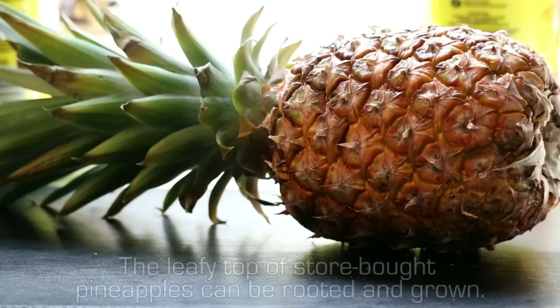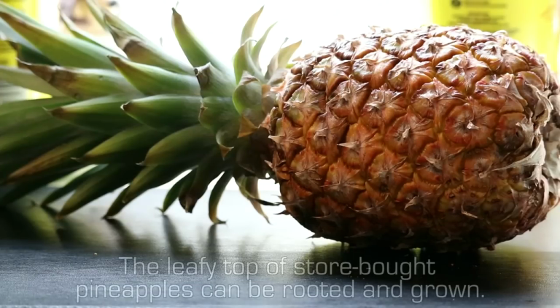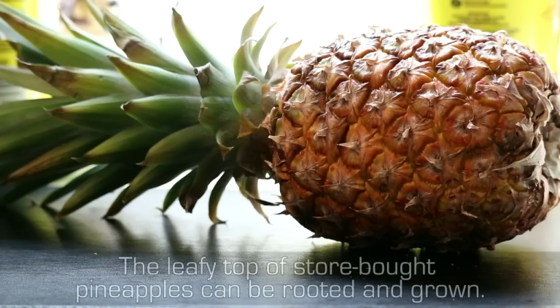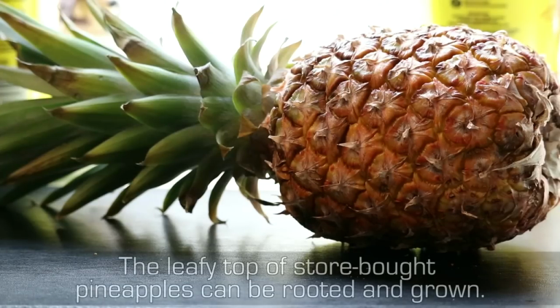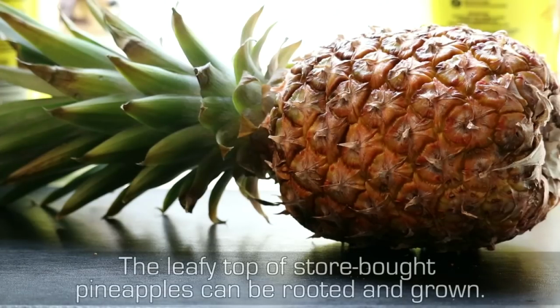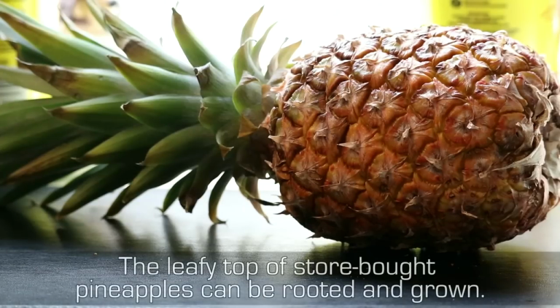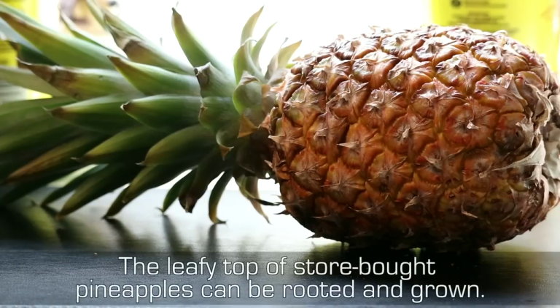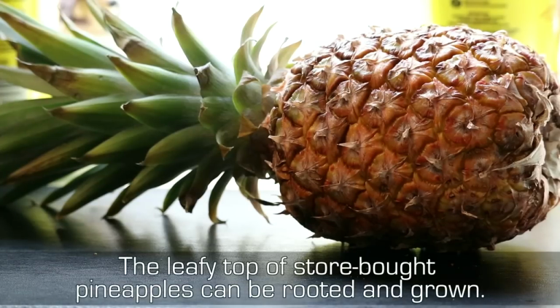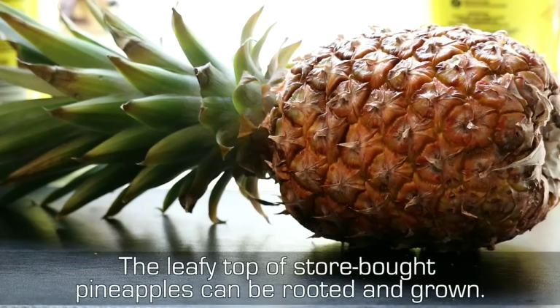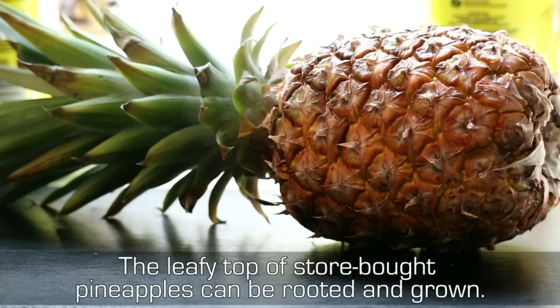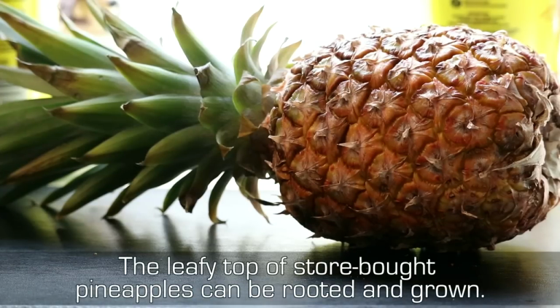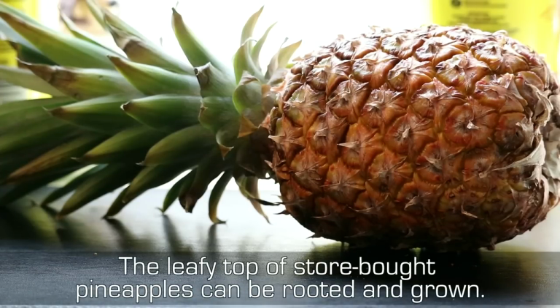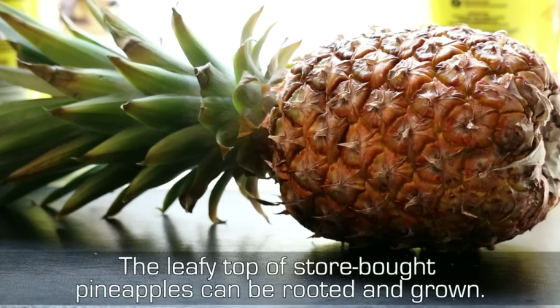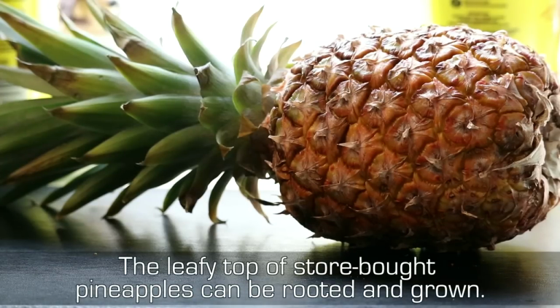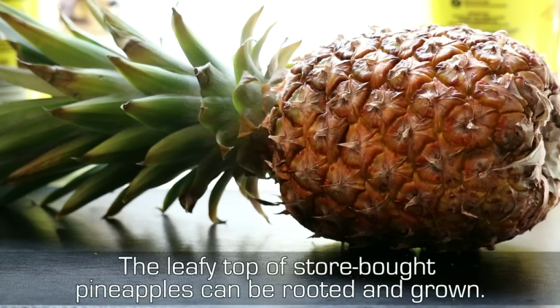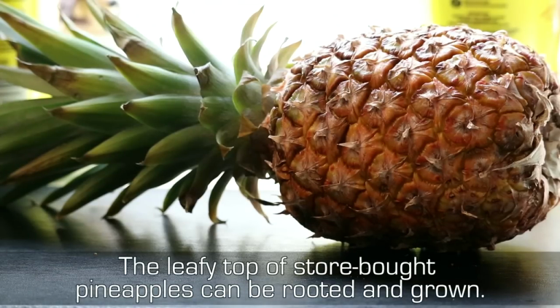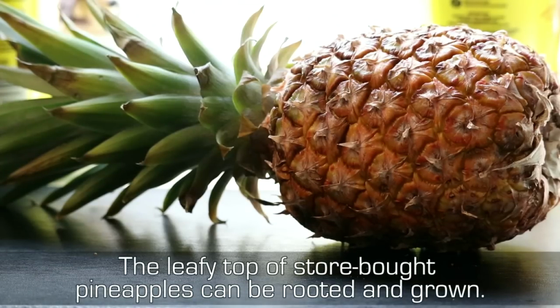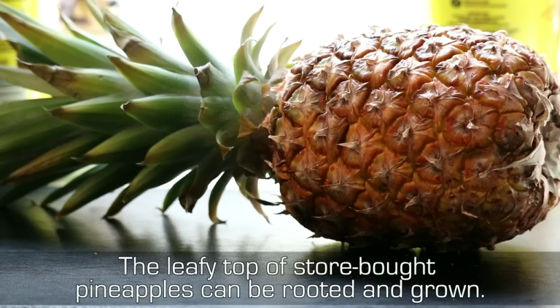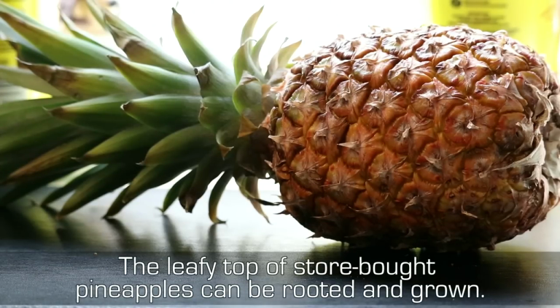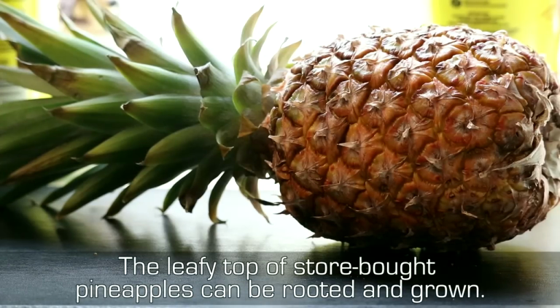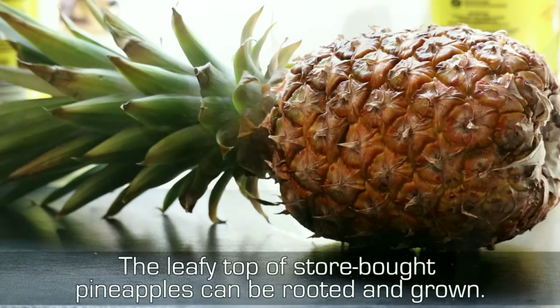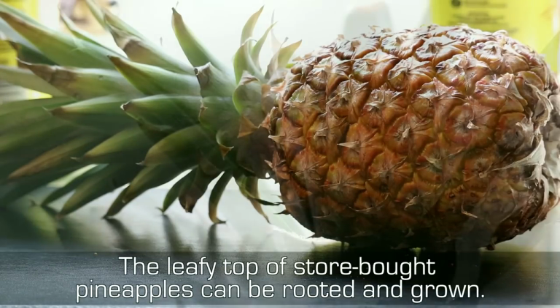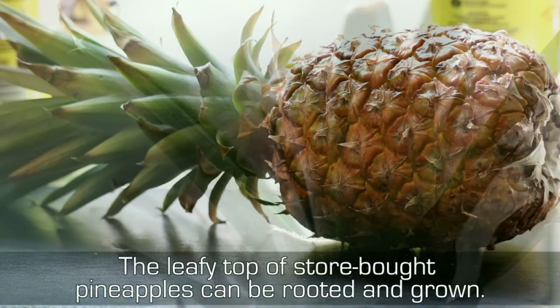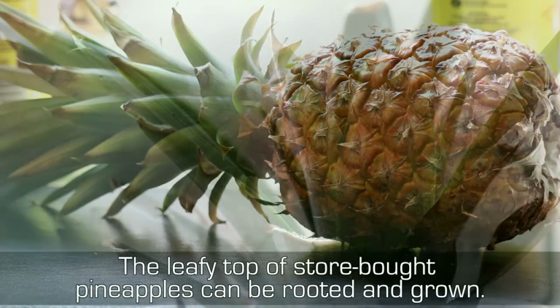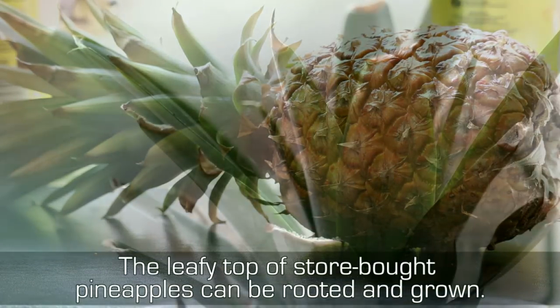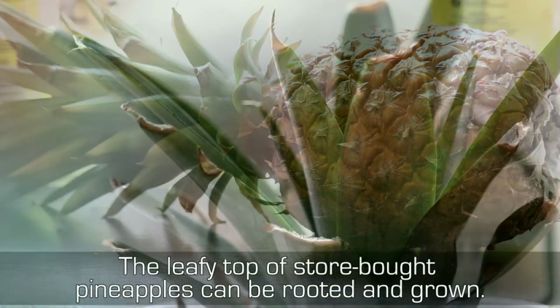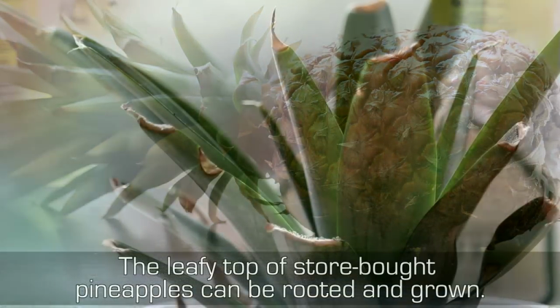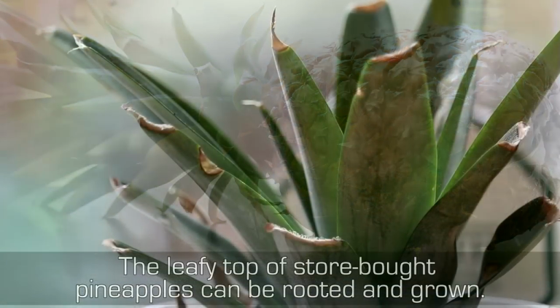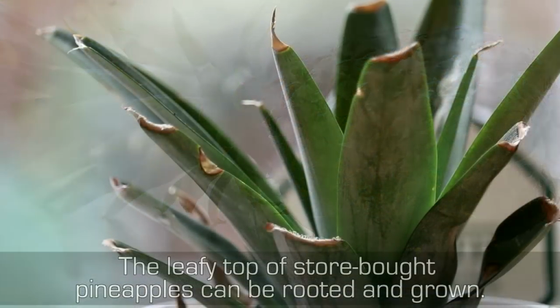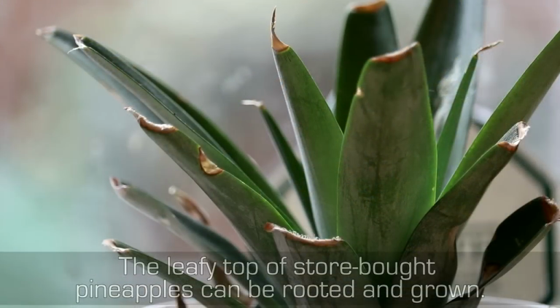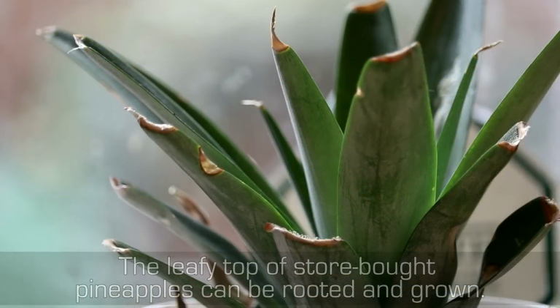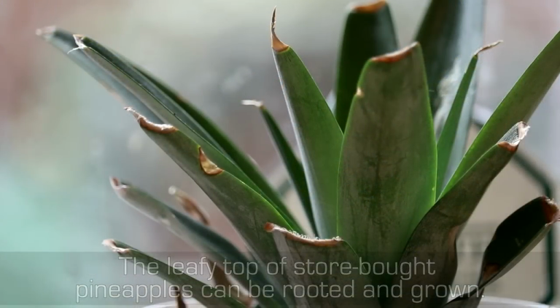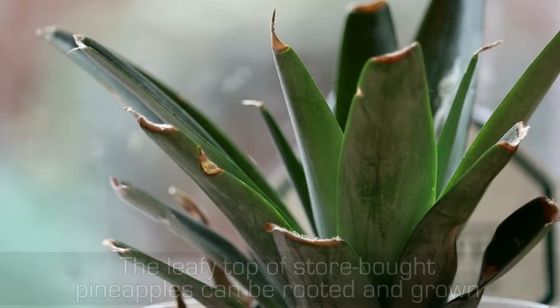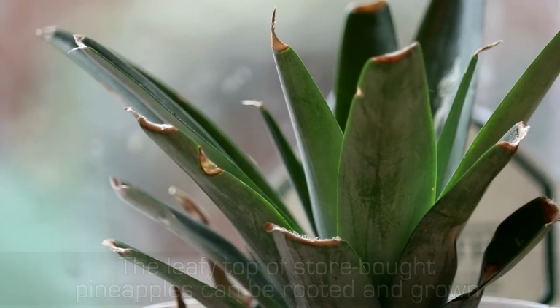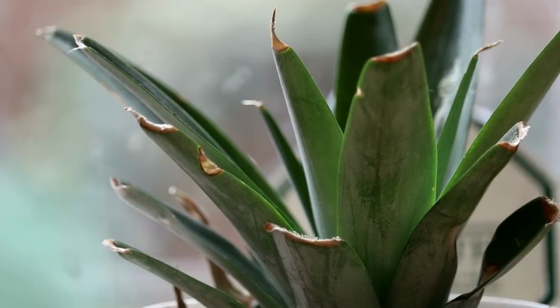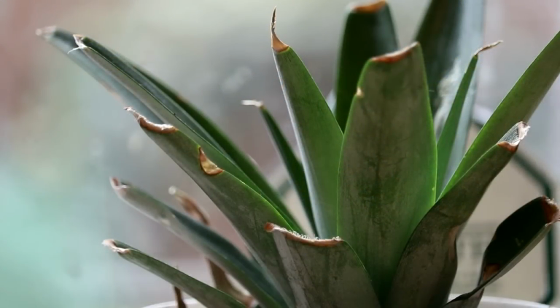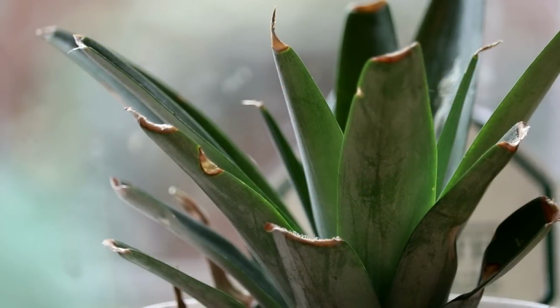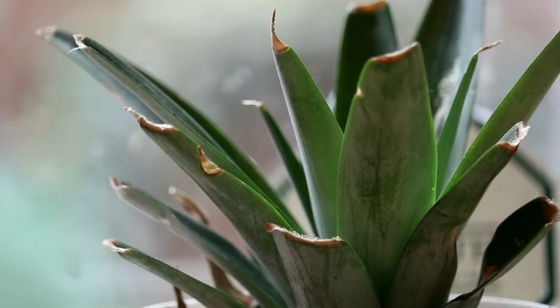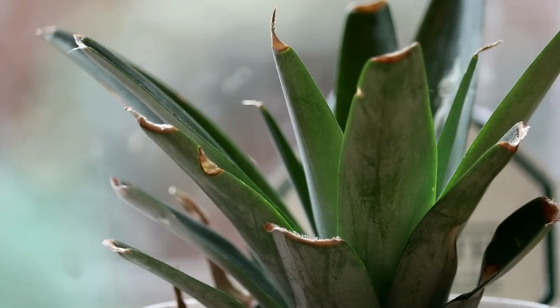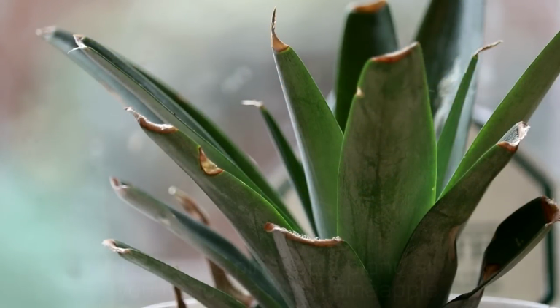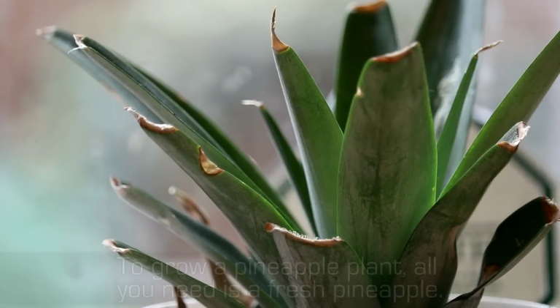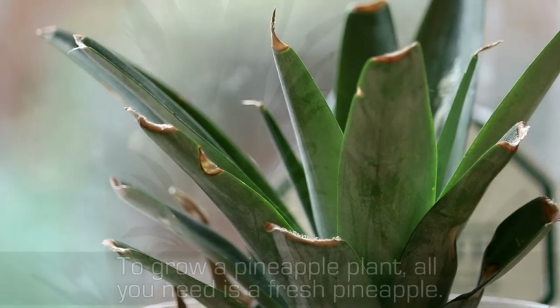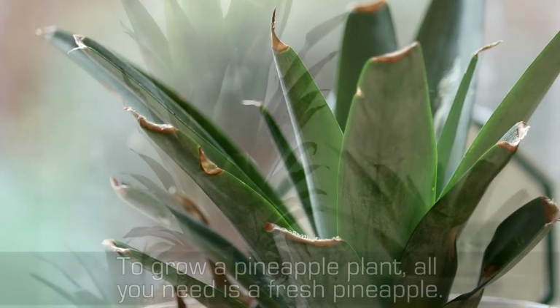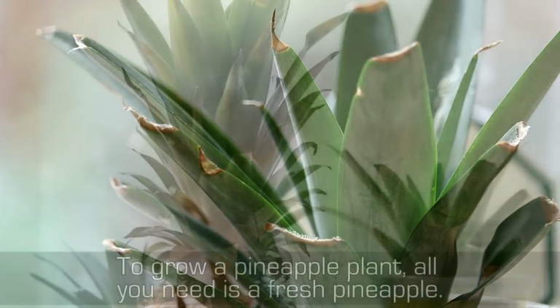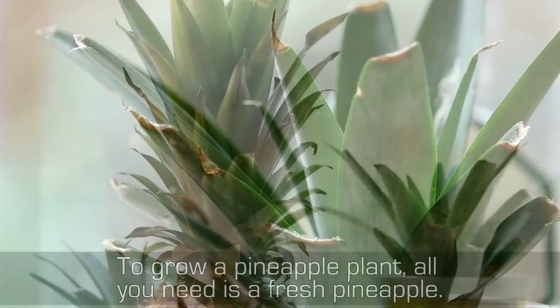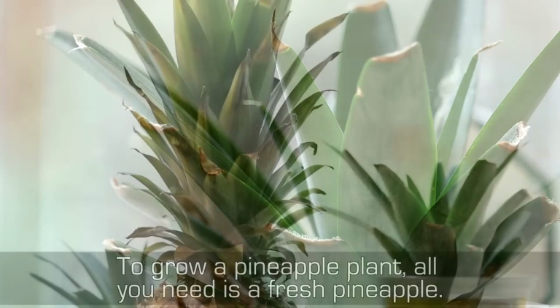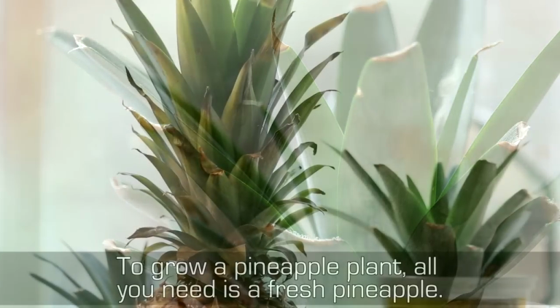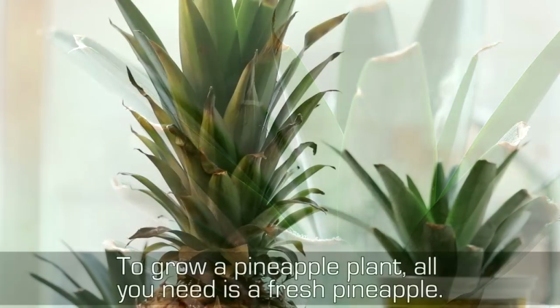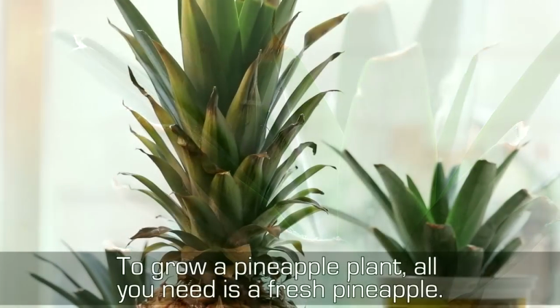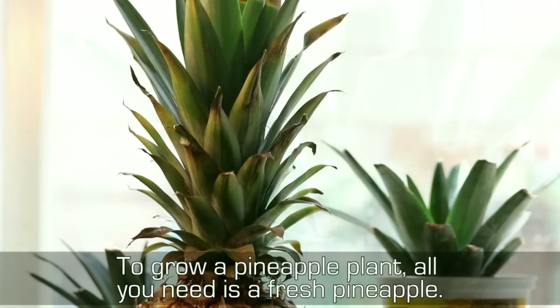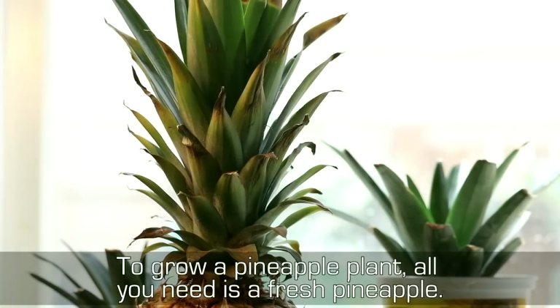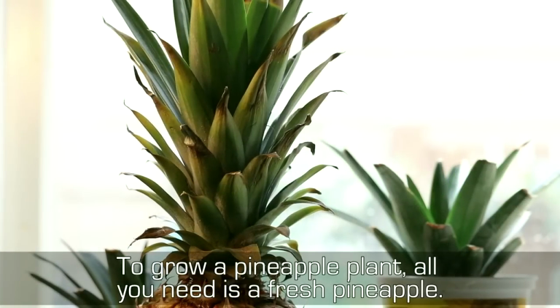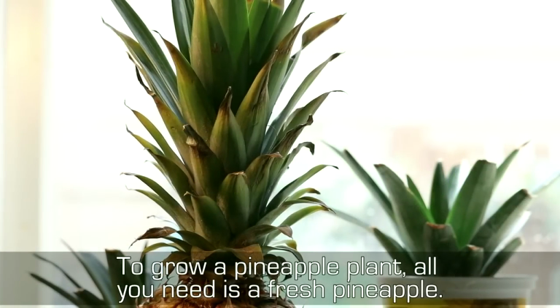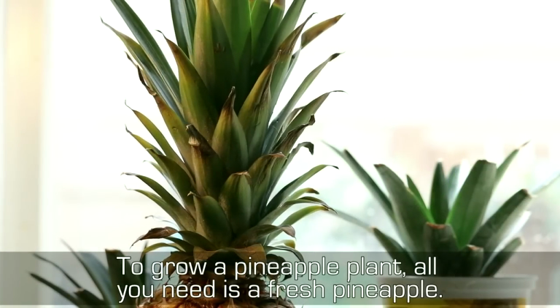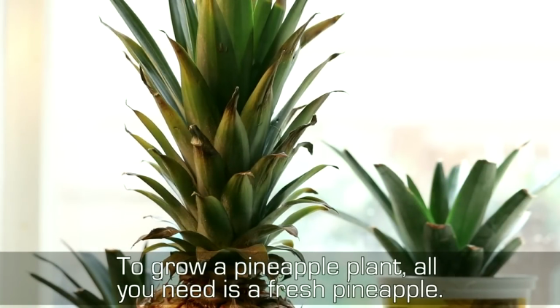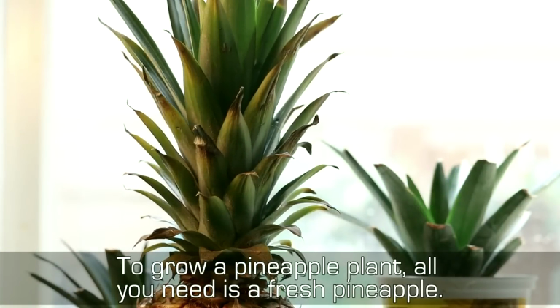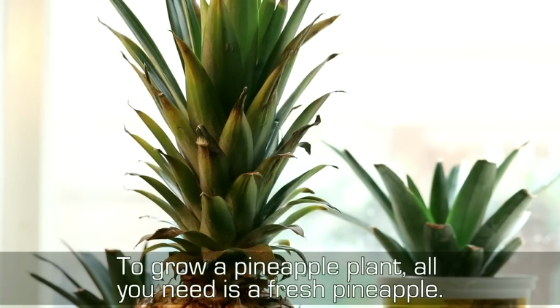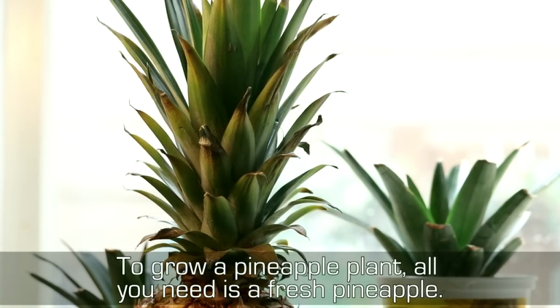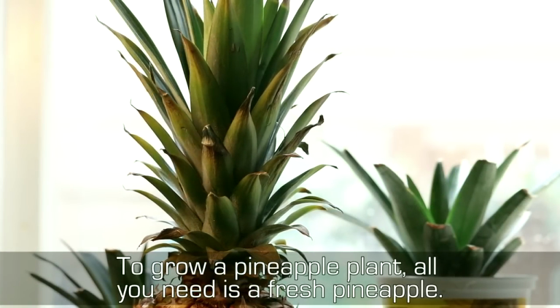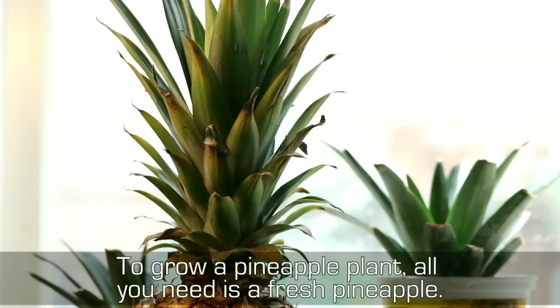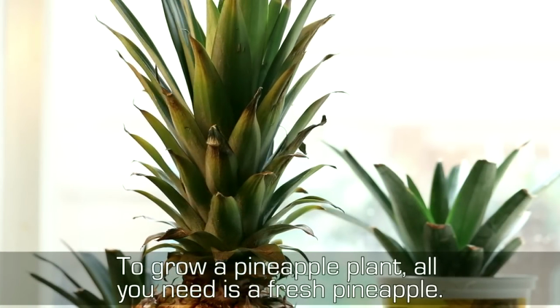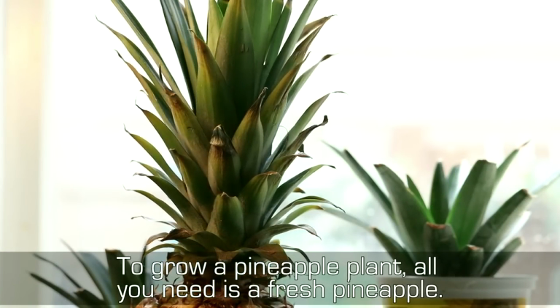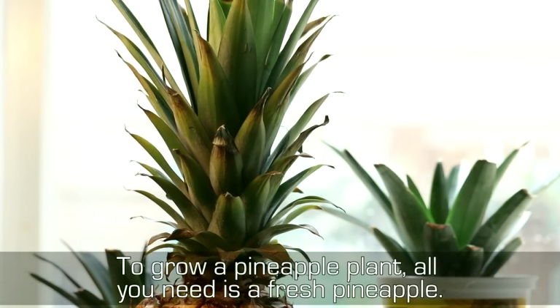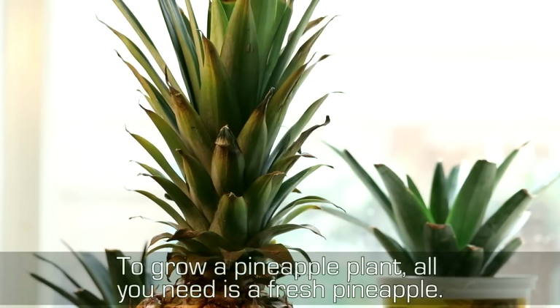The leafy top of store-bought pineapples can be rooted and grown. To grow a pineapple plant, all you need is a fresh pineapple.